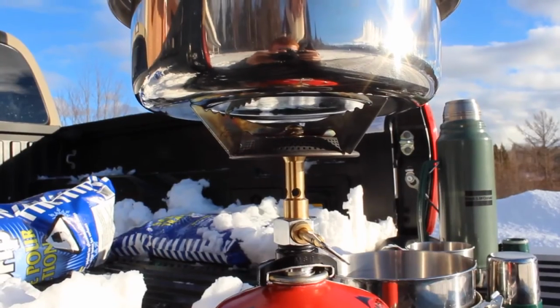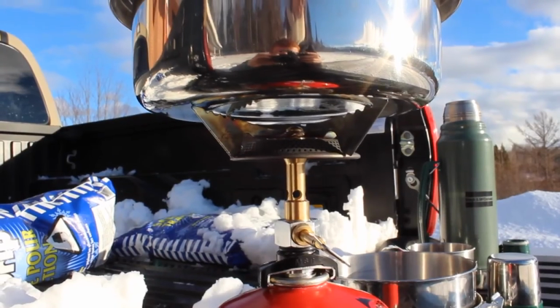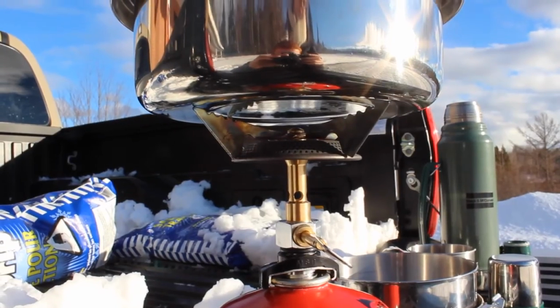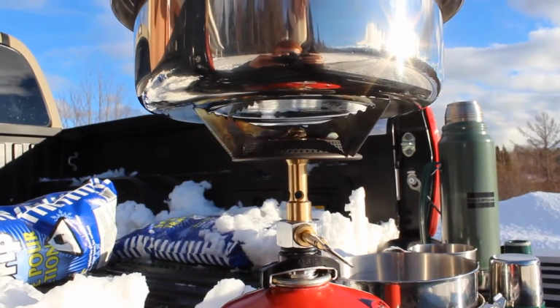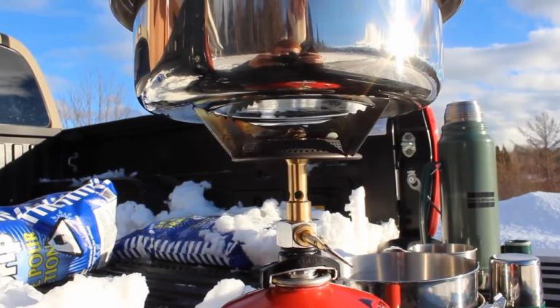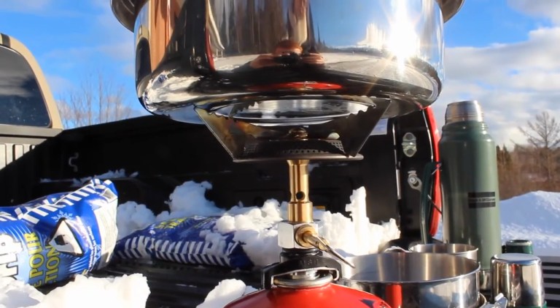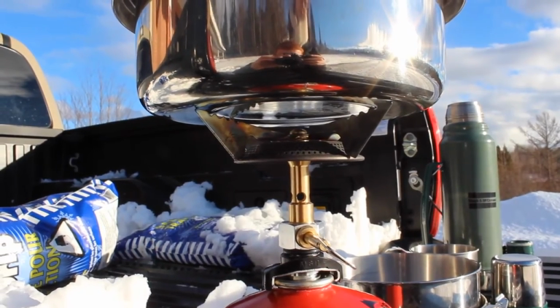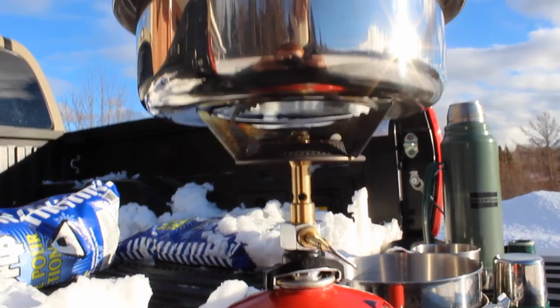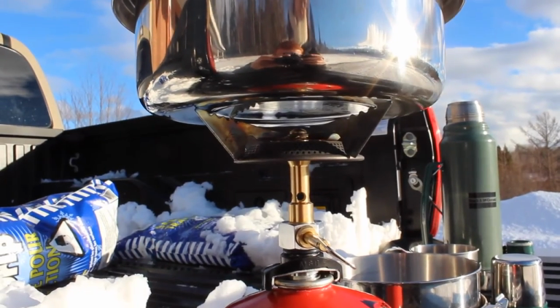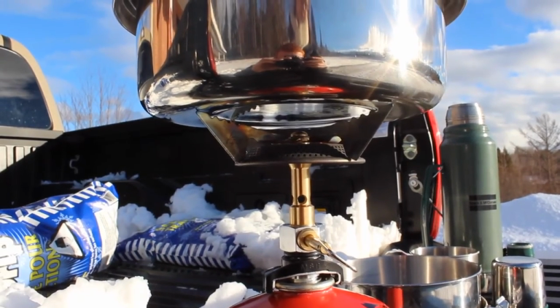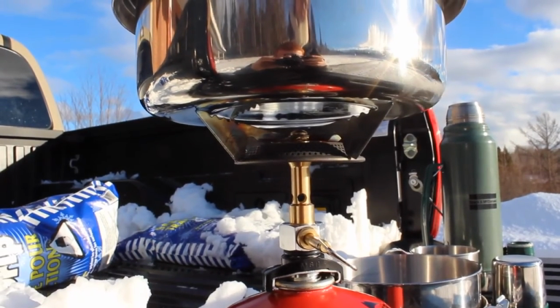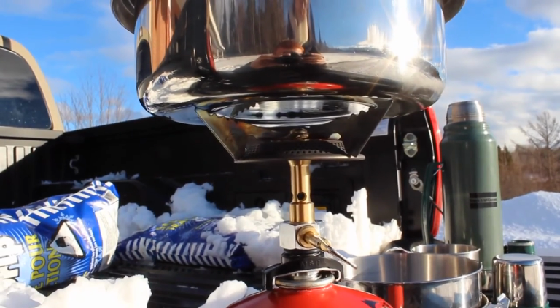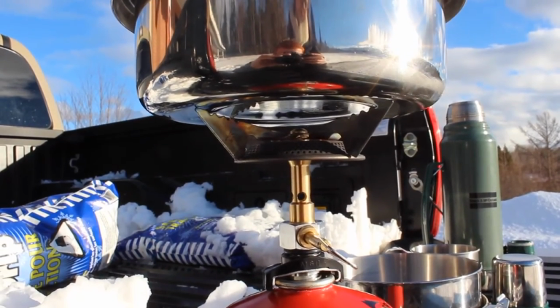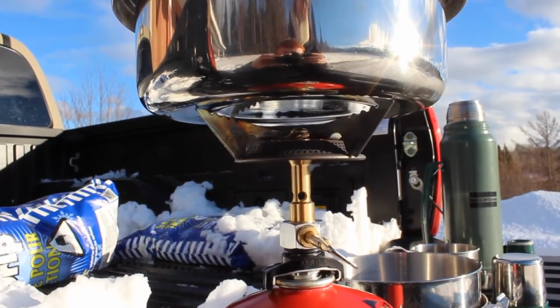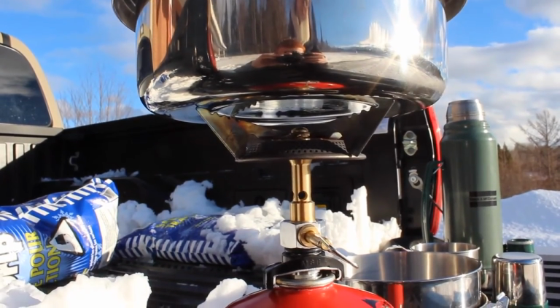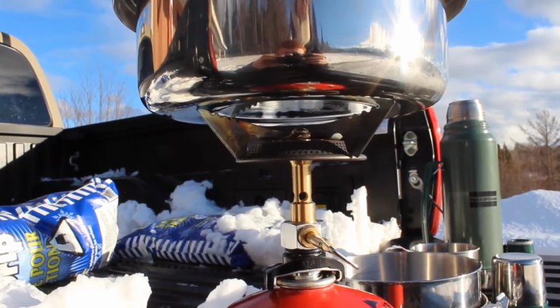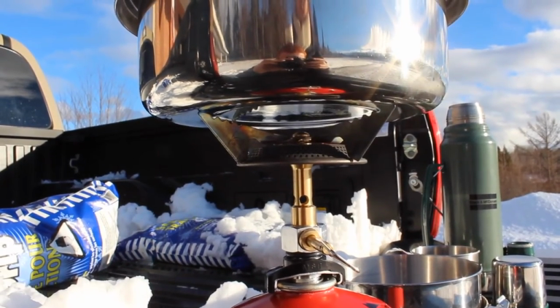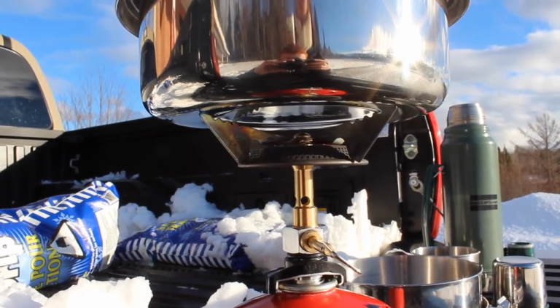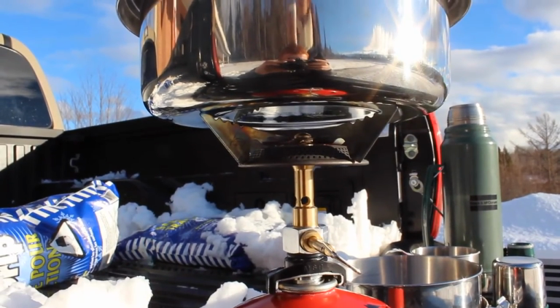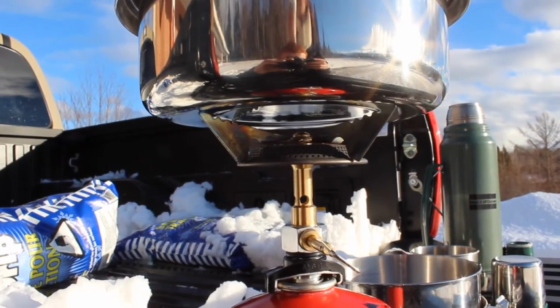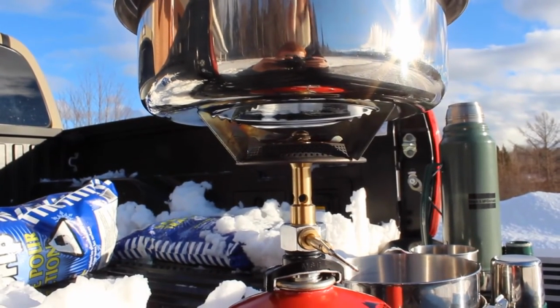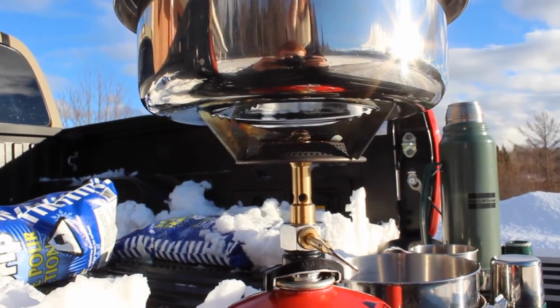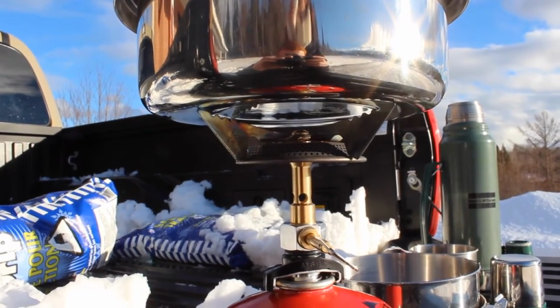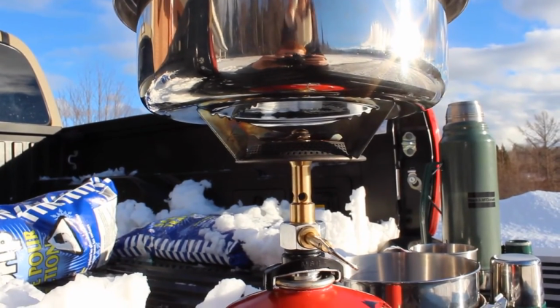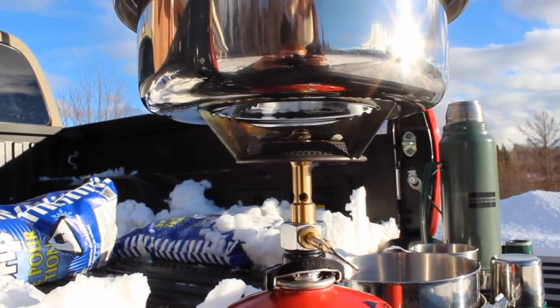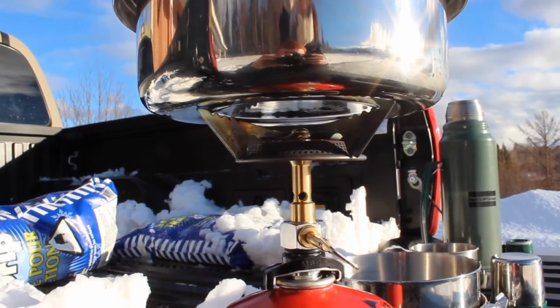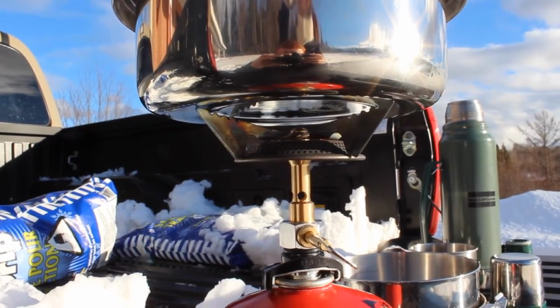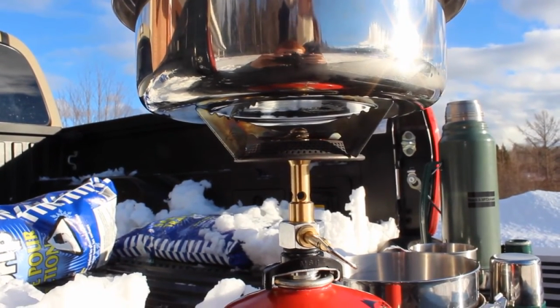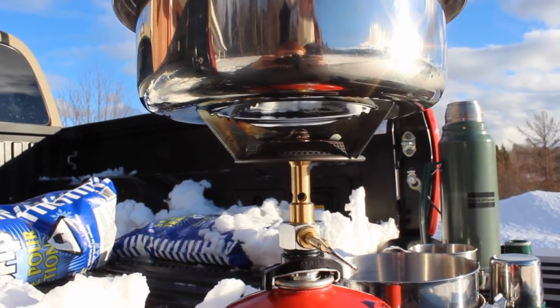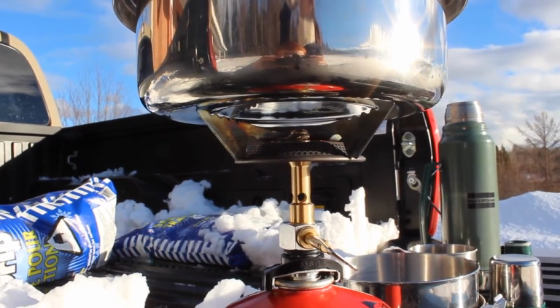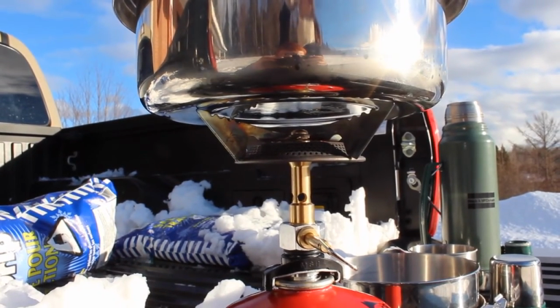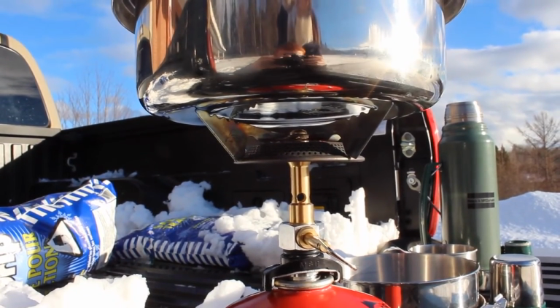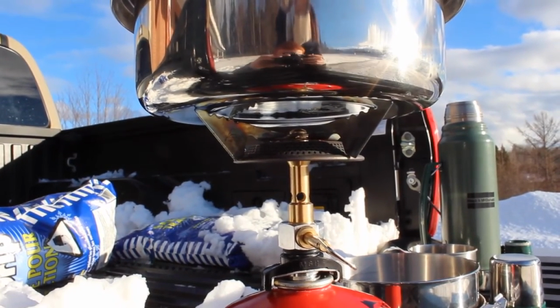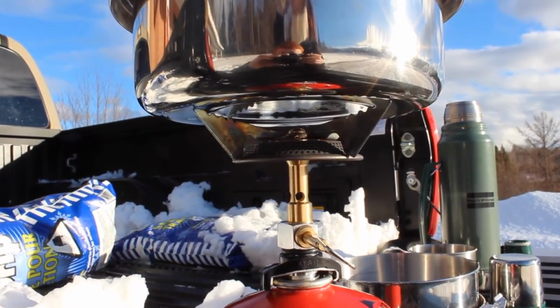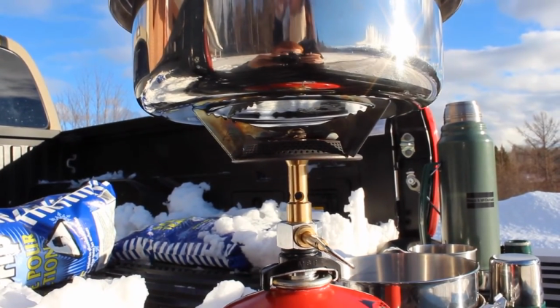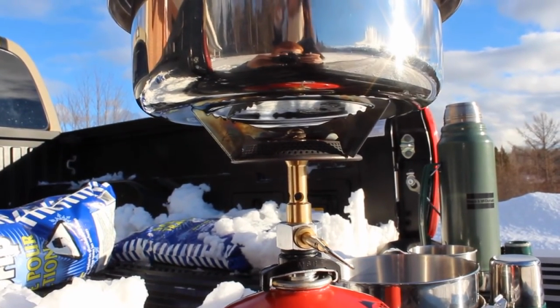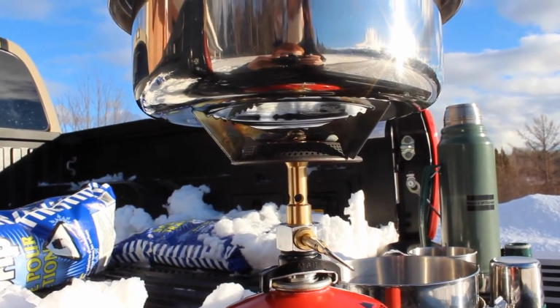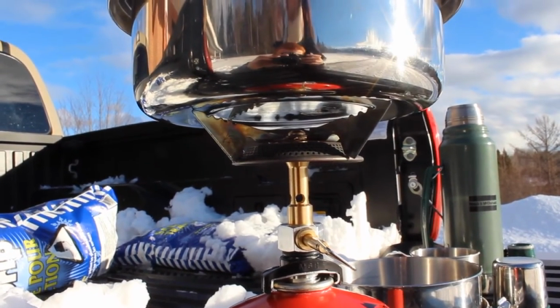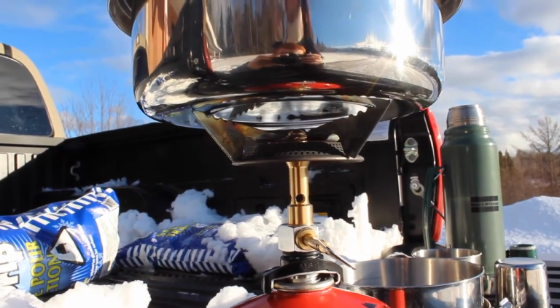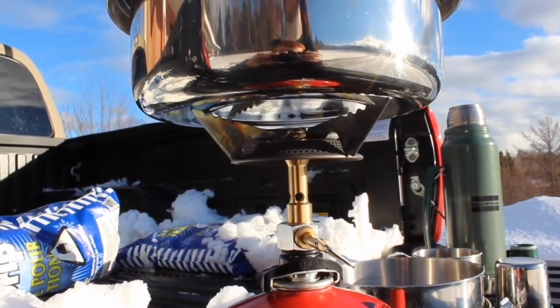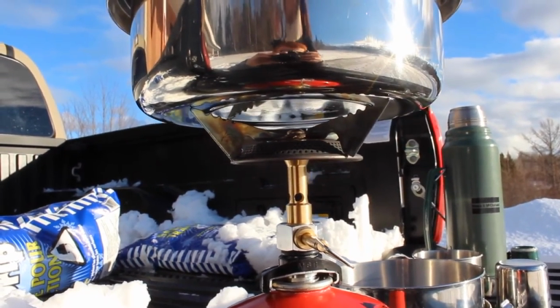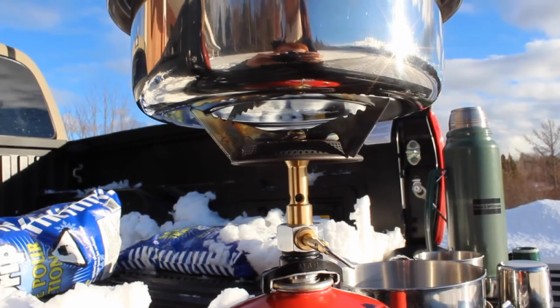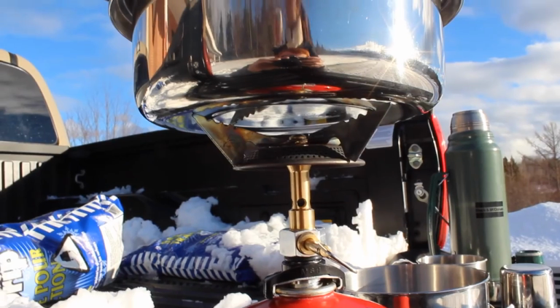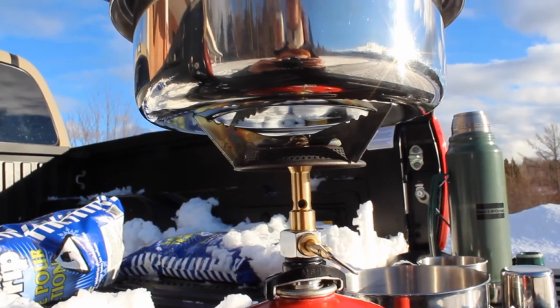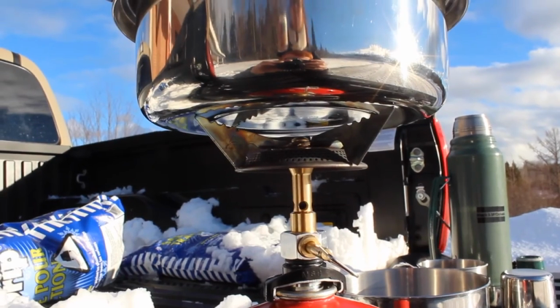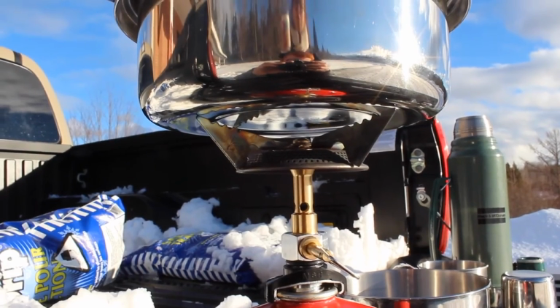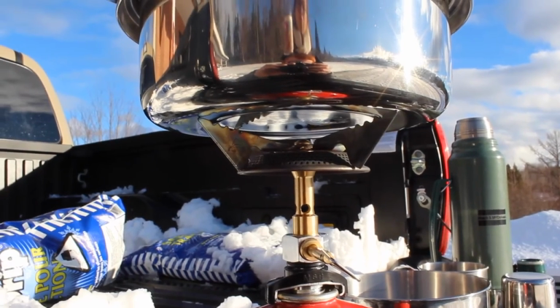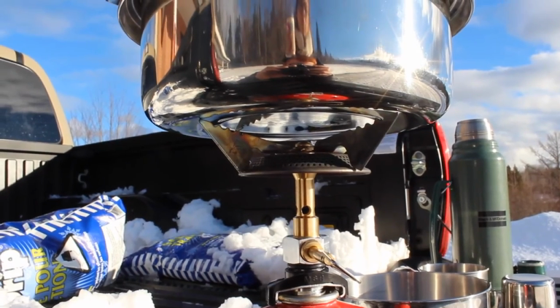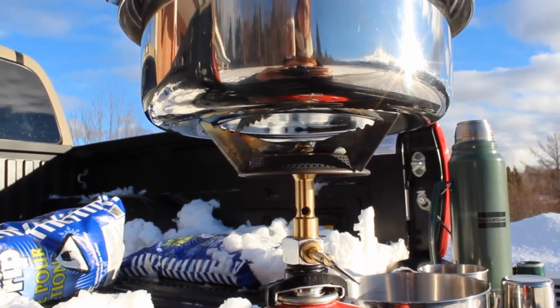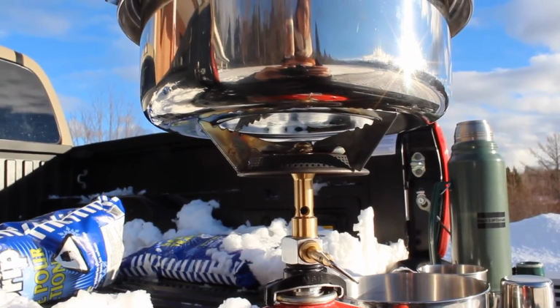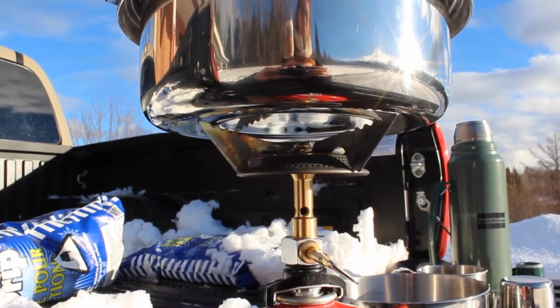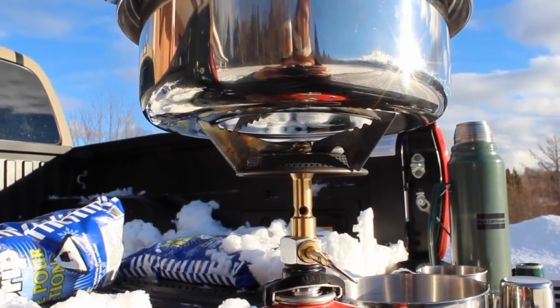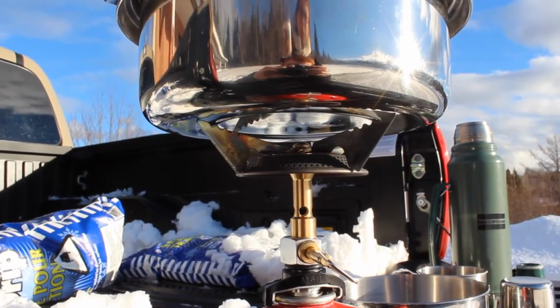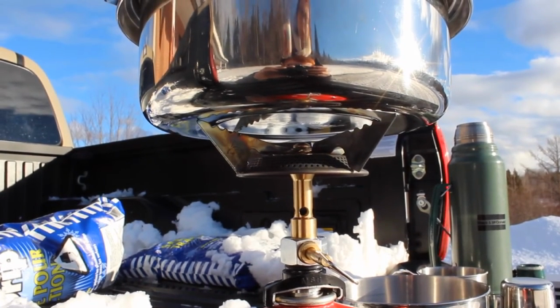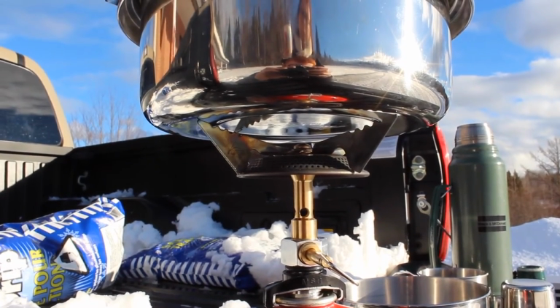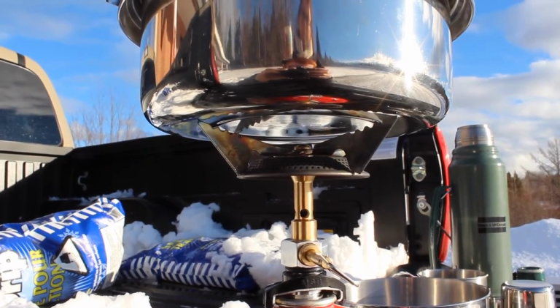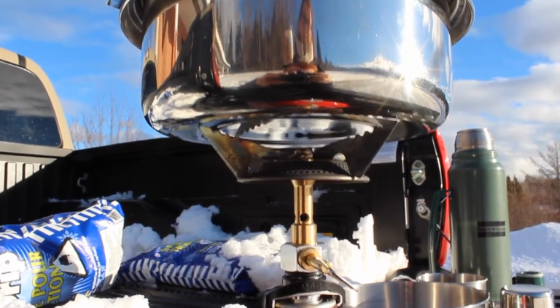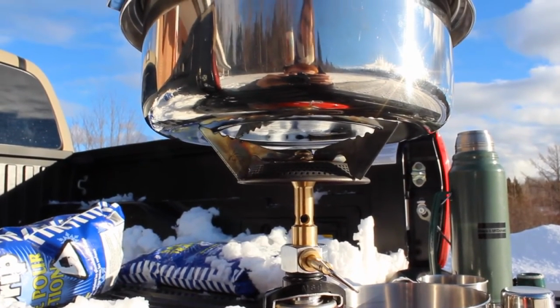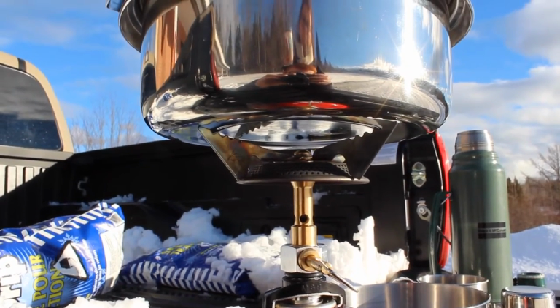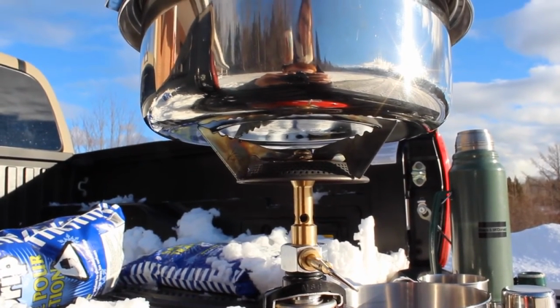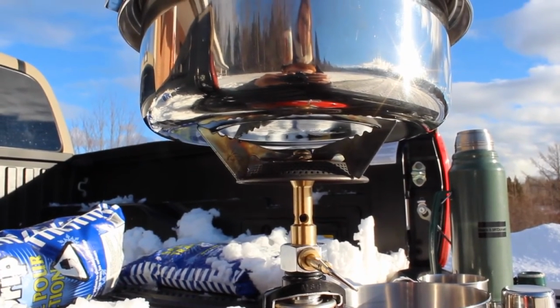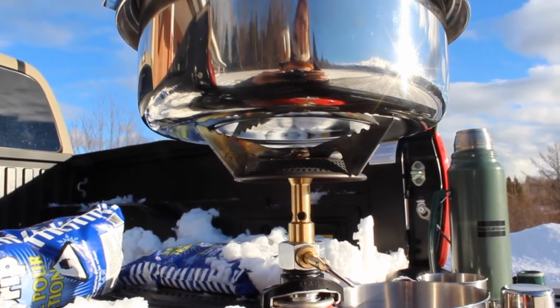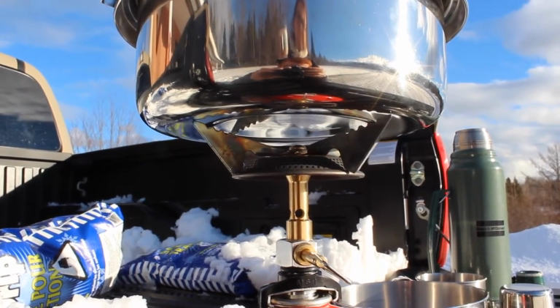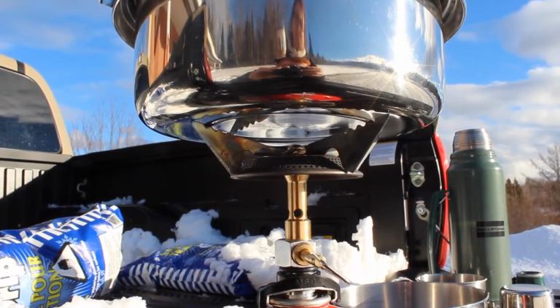While I'm waiting for the water to boil, I want to point out one nice thing about this little stove — the flame is very evenly distributed along the bottom of the pot.